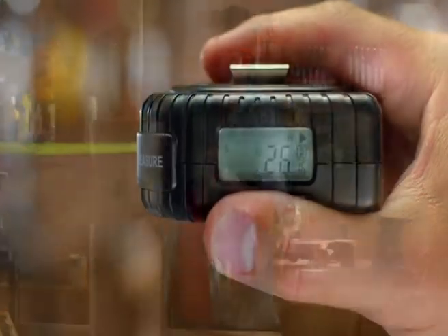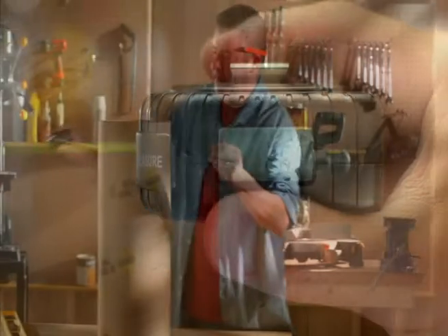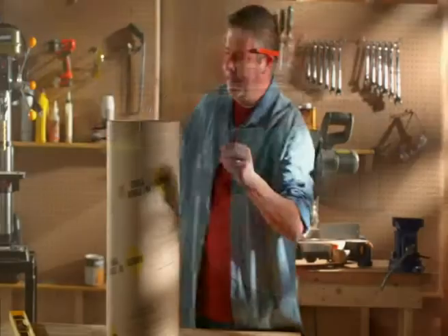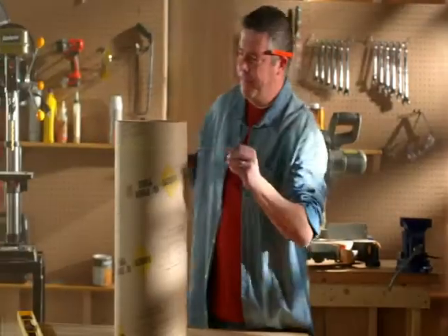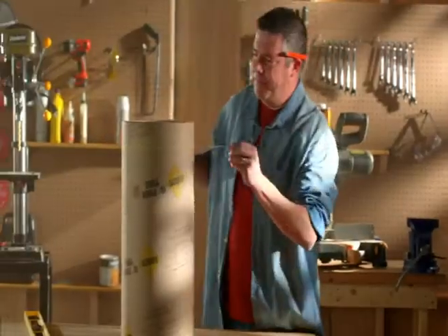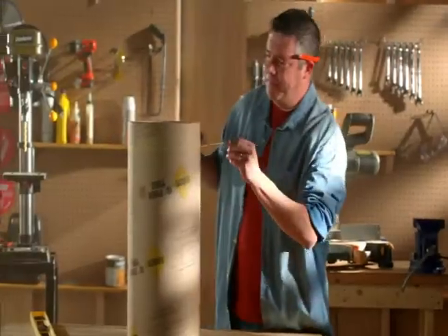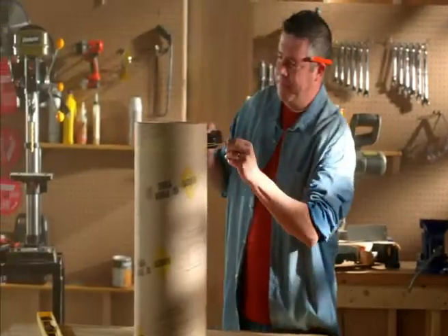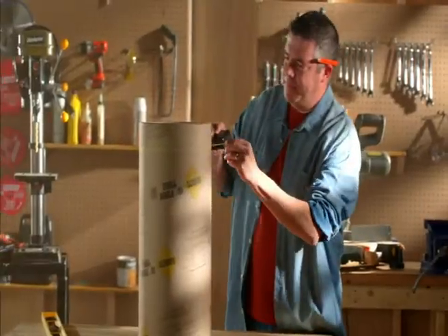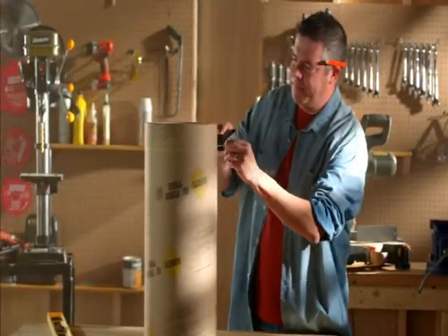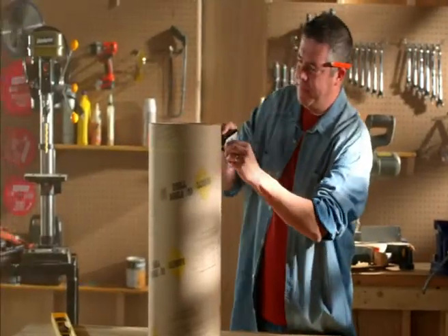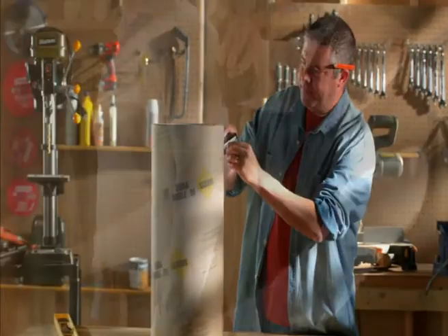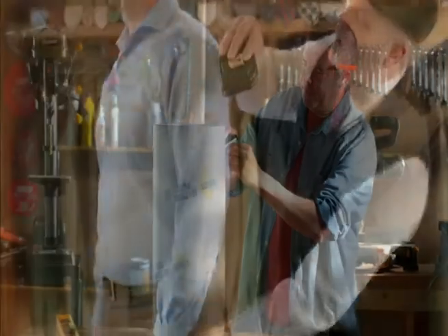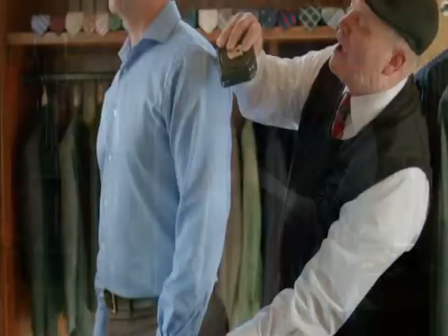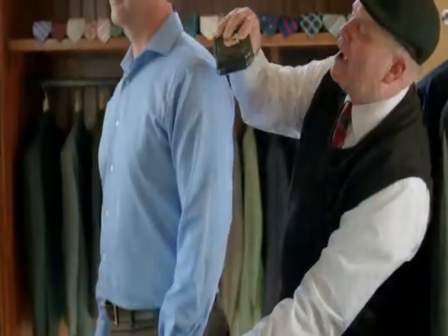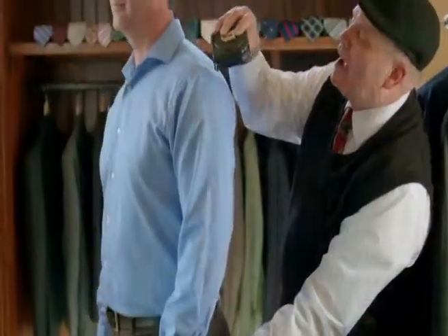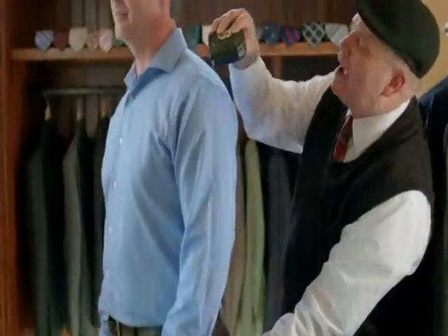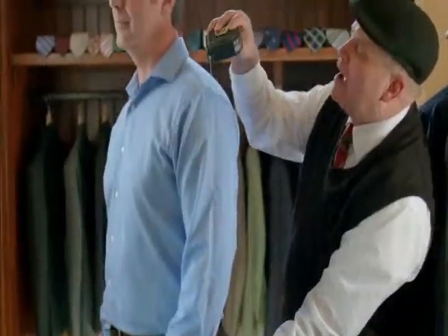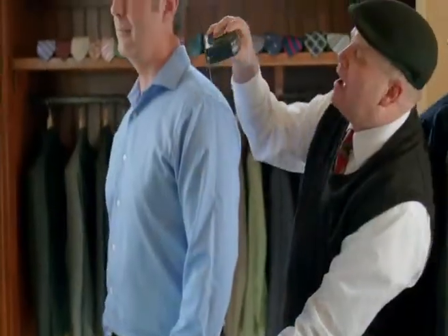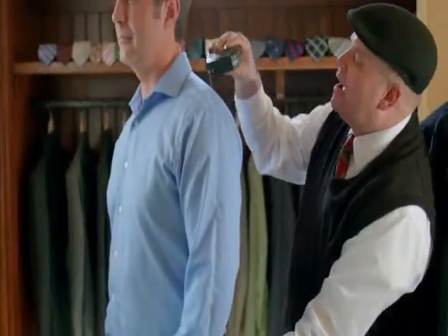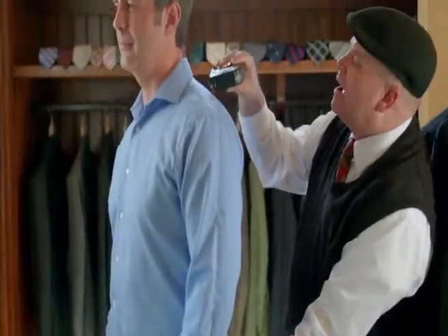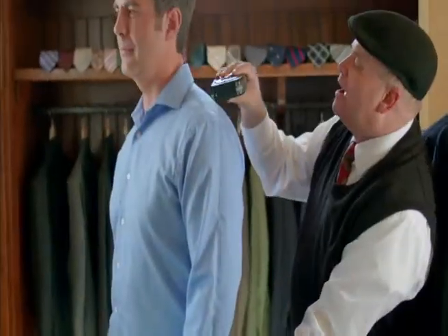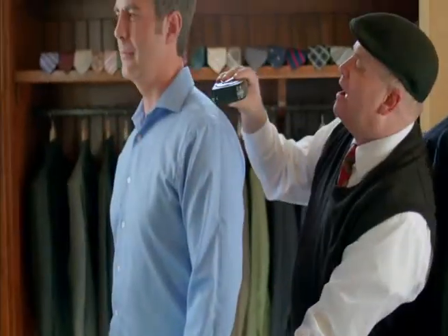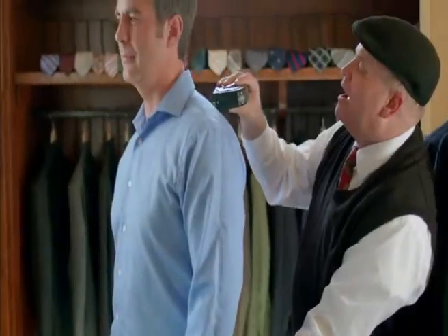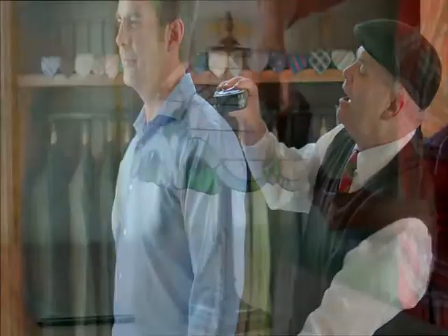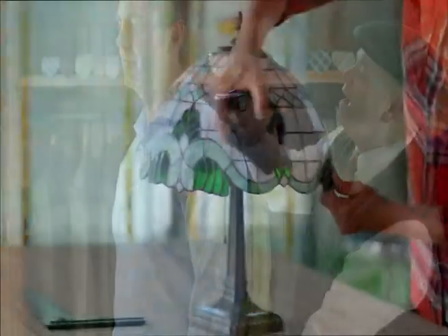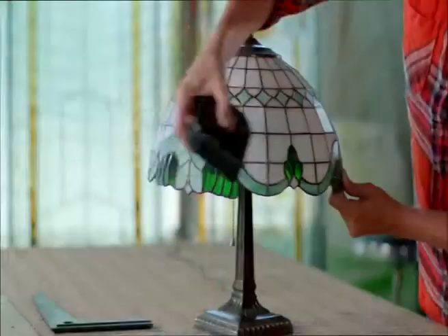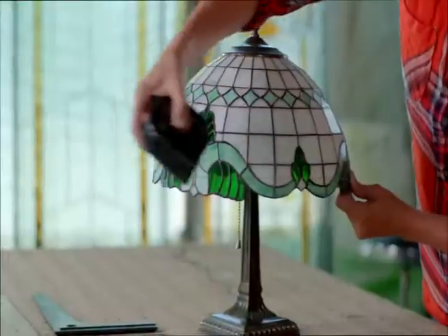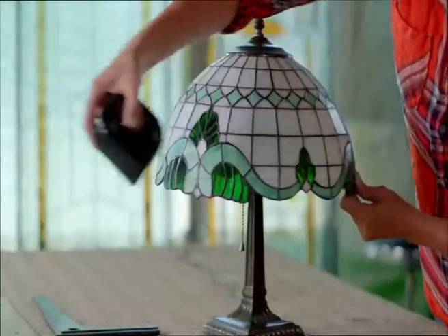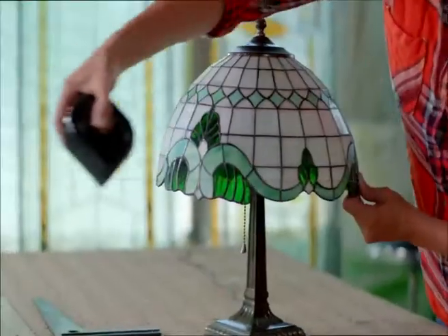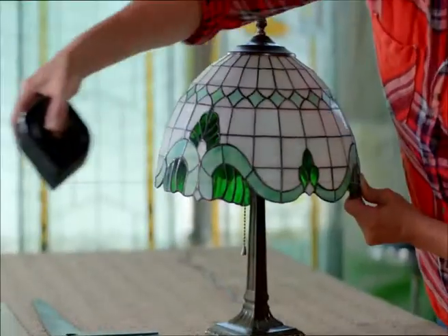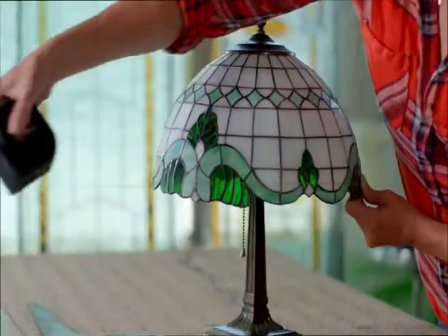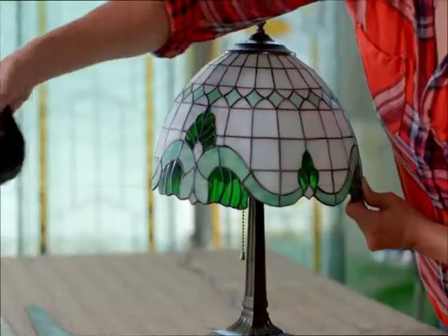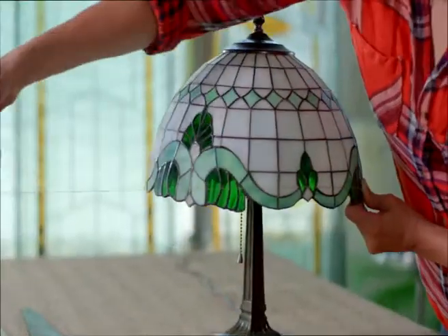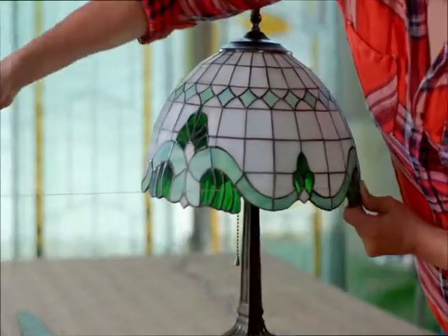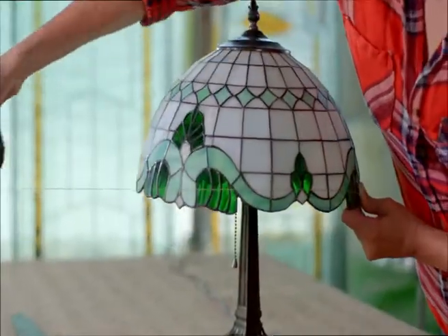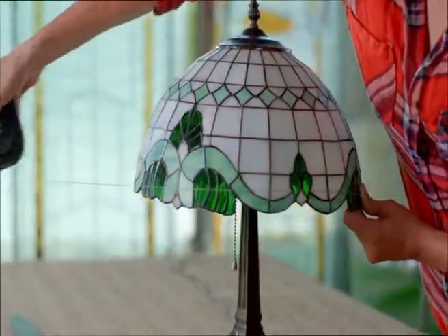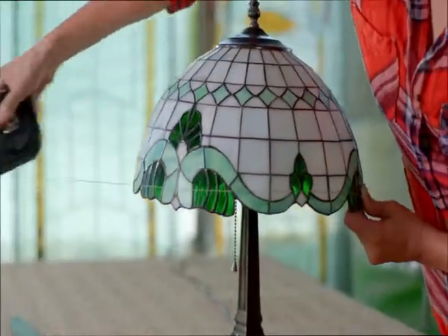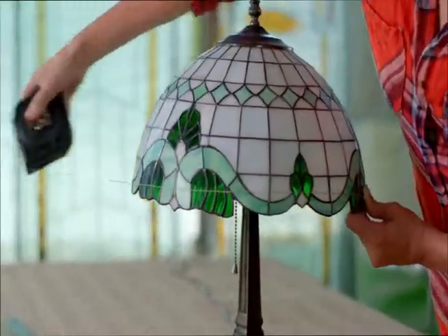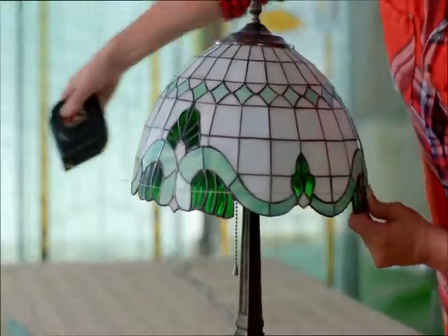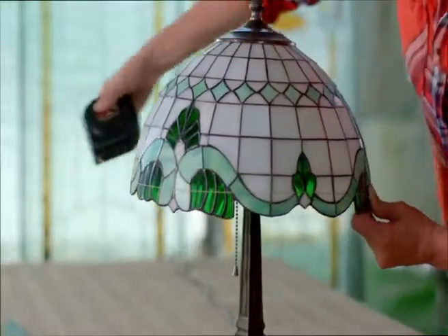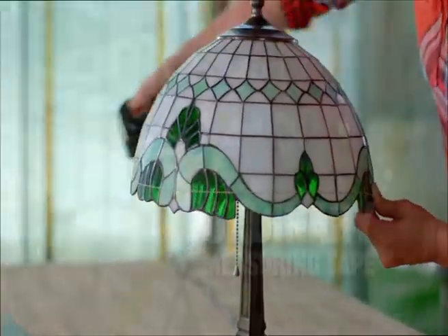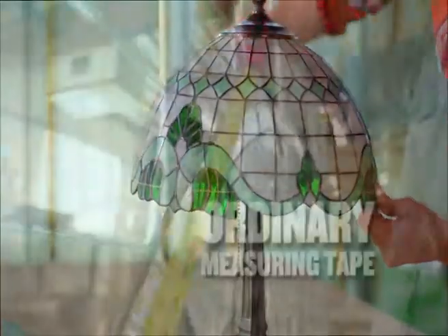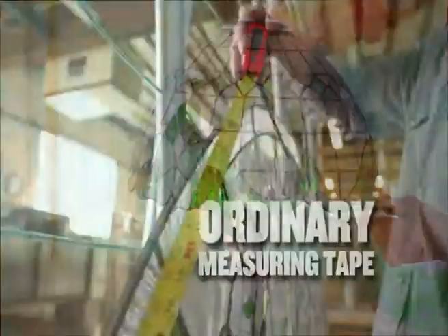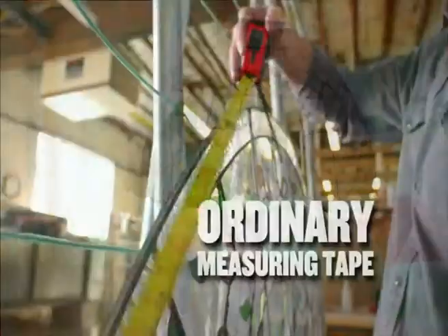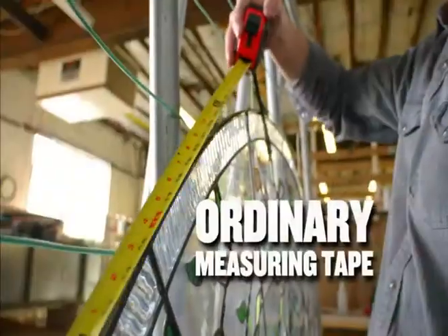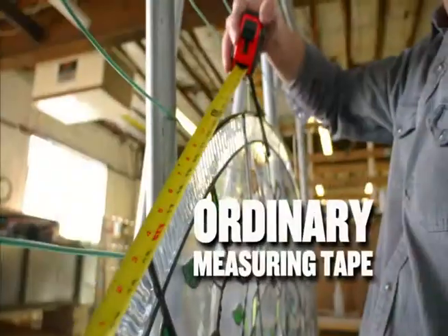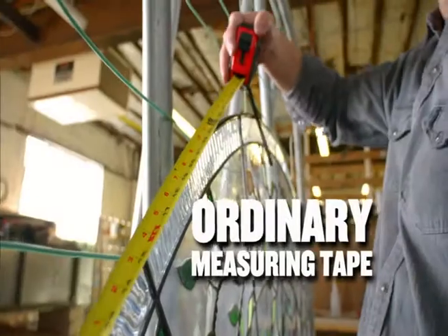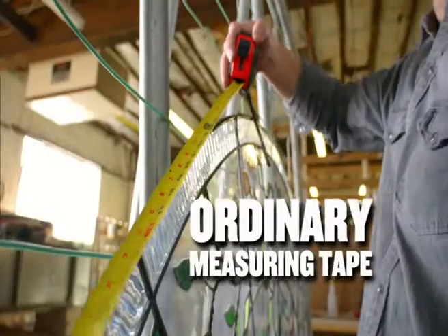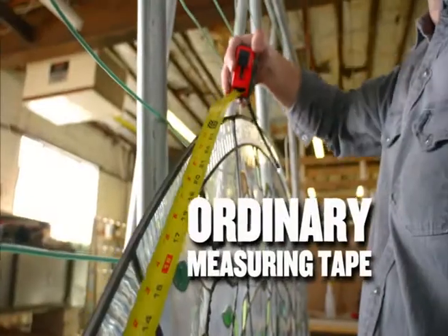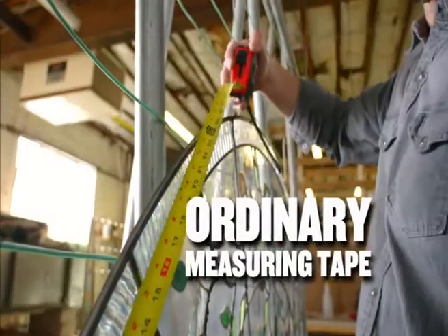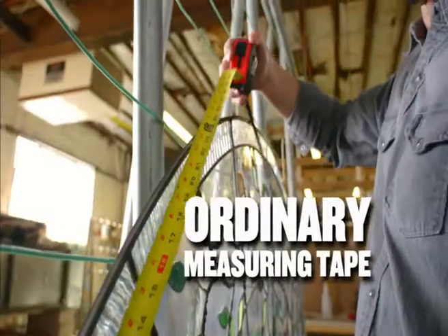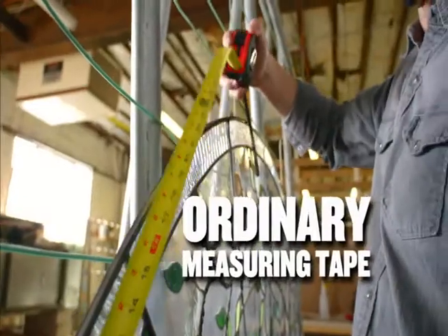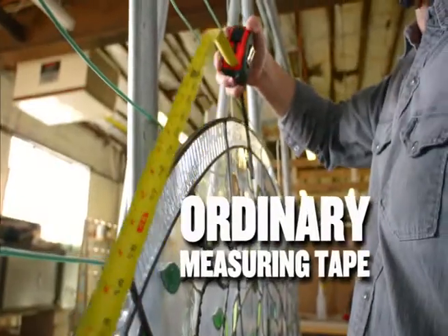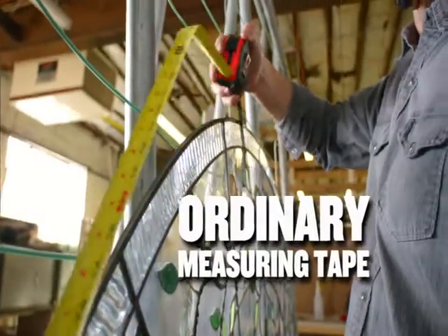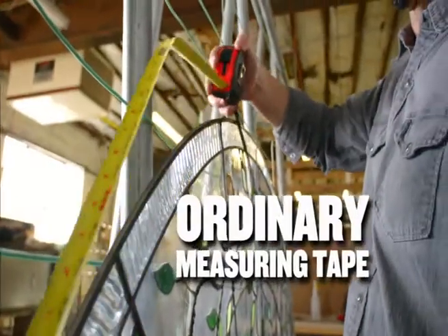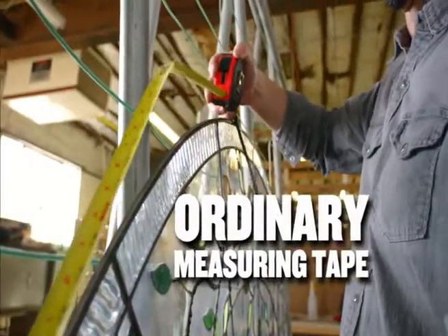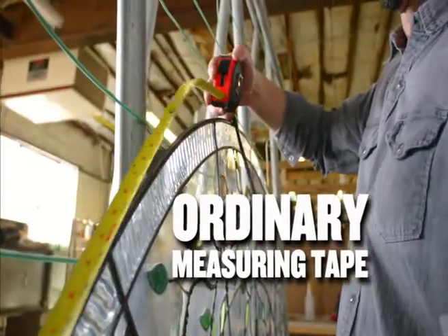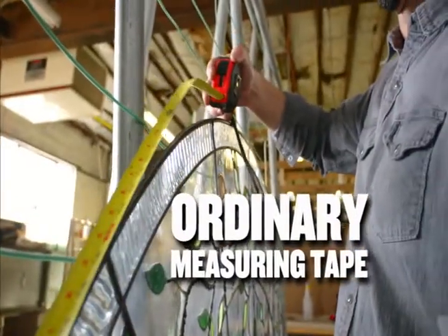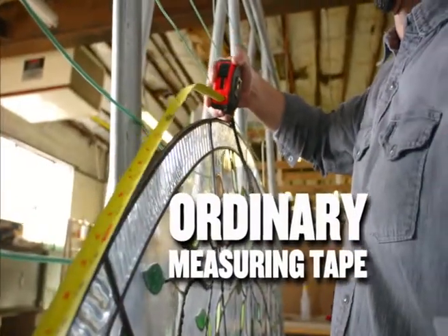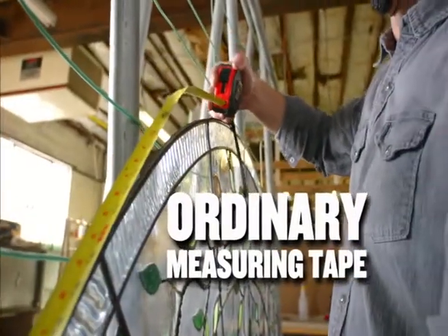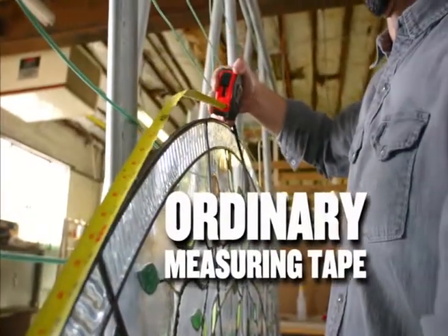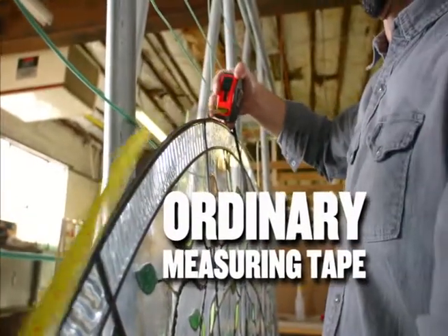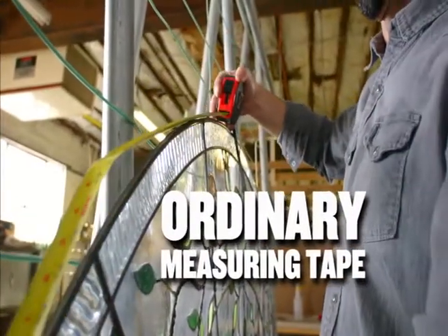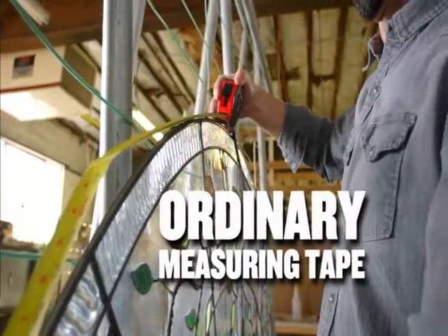You can measure pillars. You can measure people. You can measure anything that's rounded. Ordinary measuring tapes are now a thing of the past.